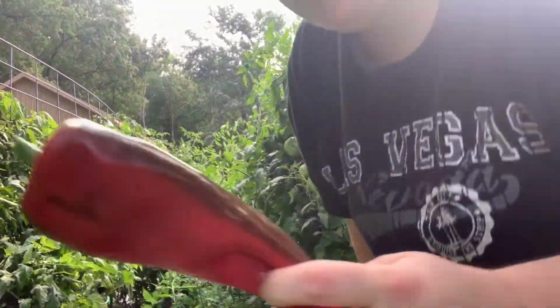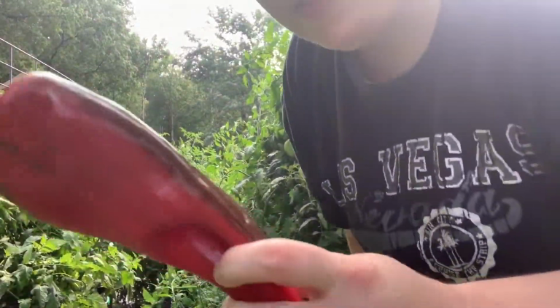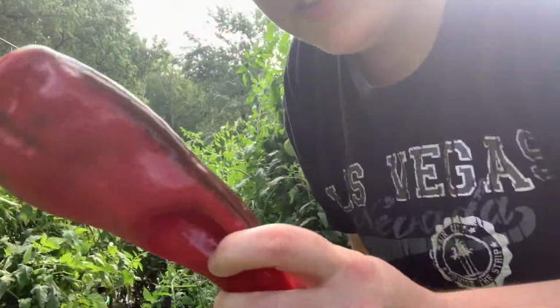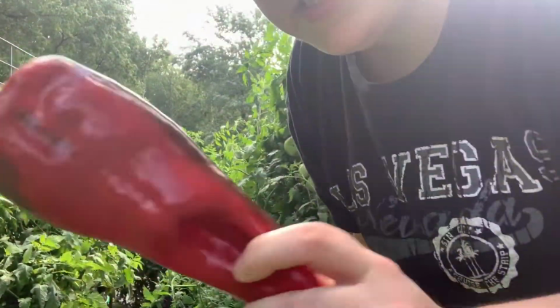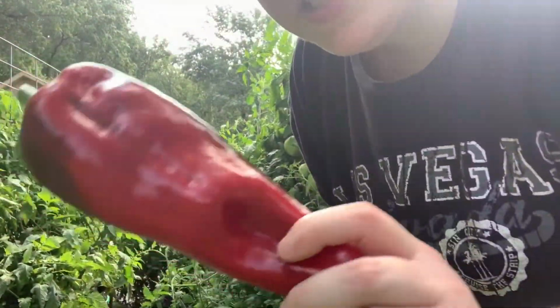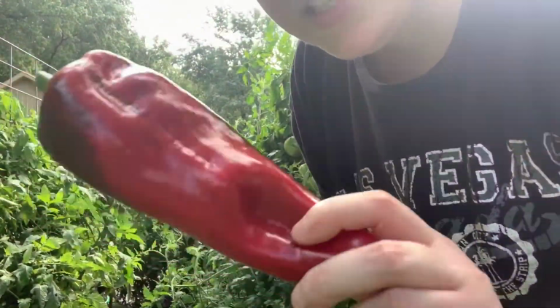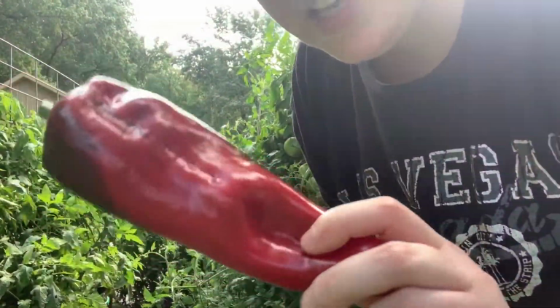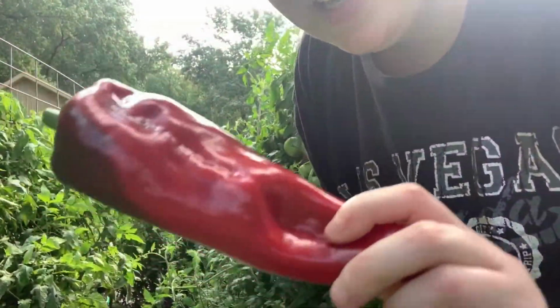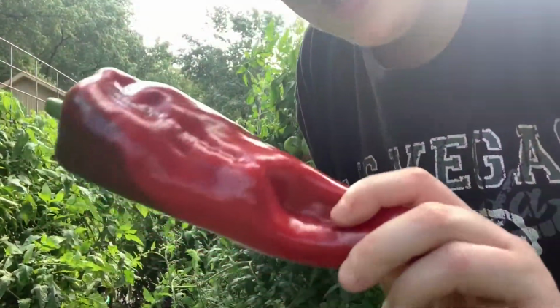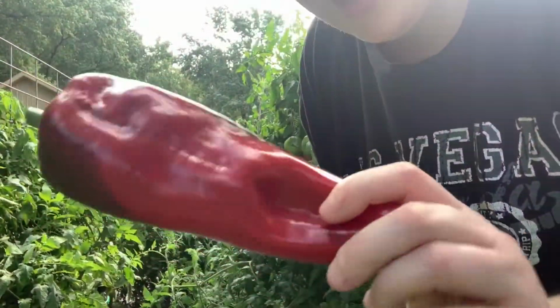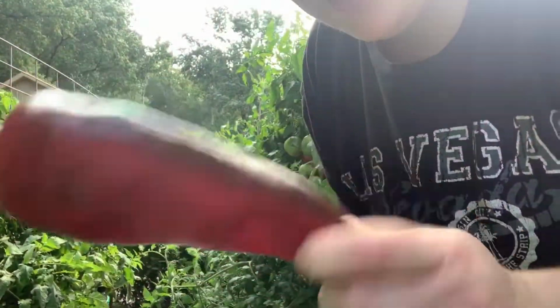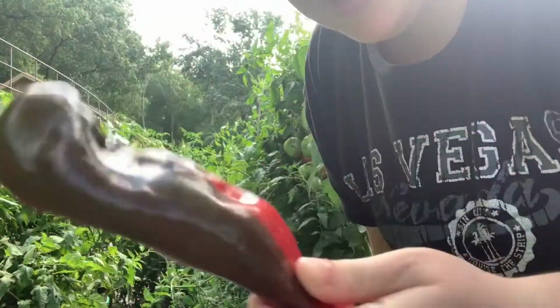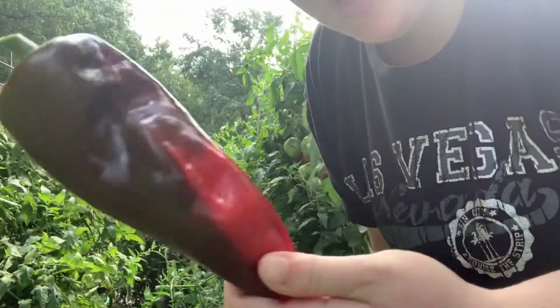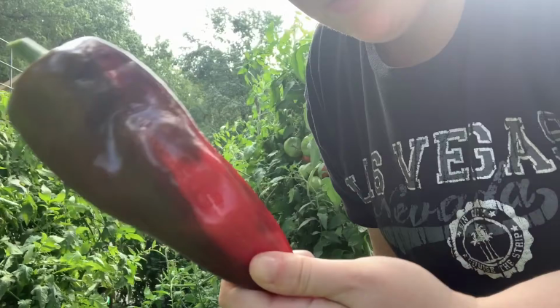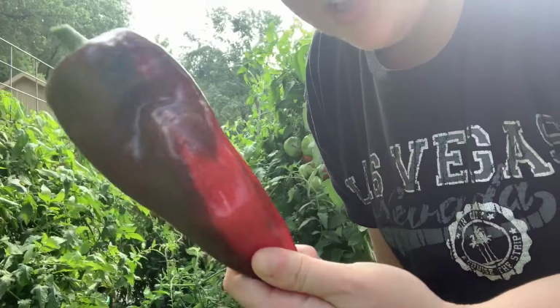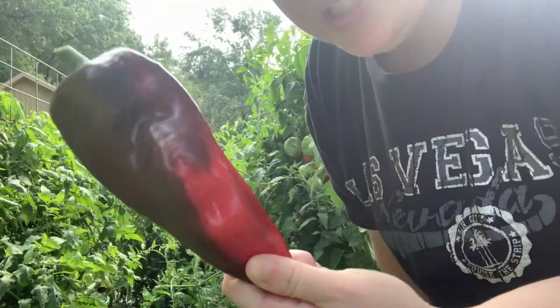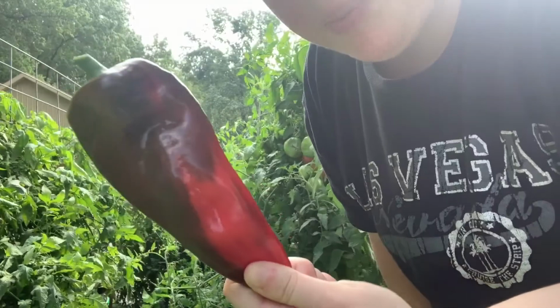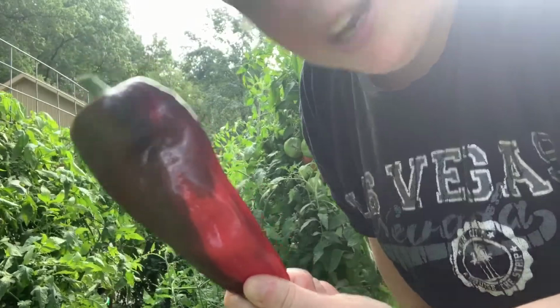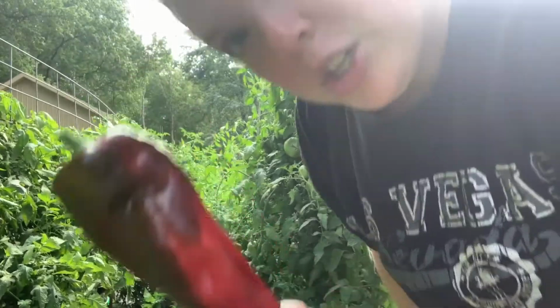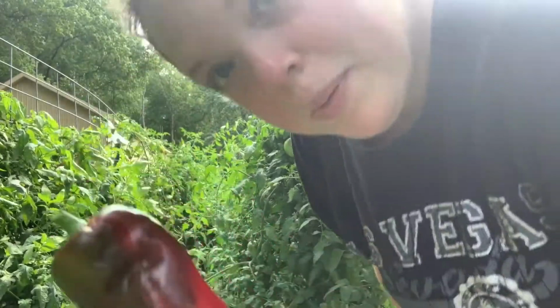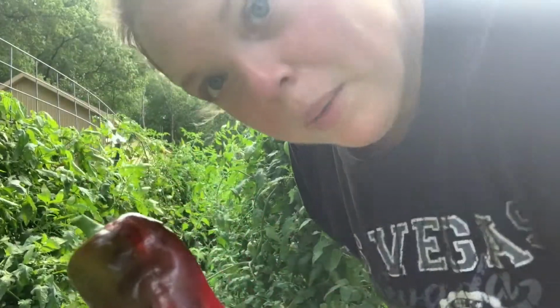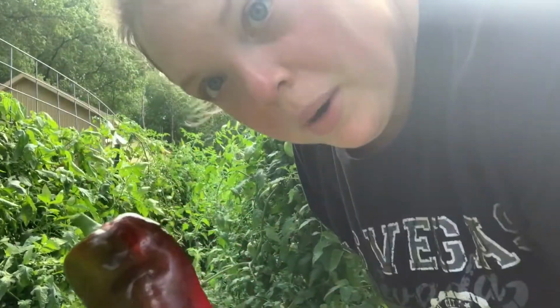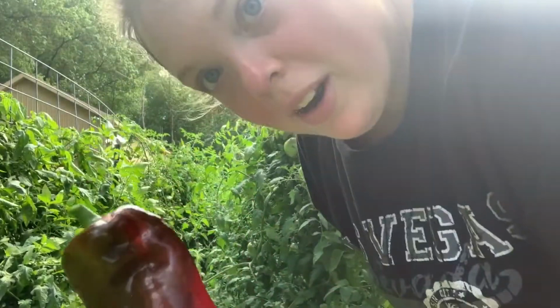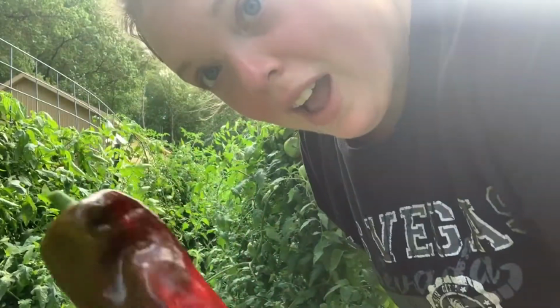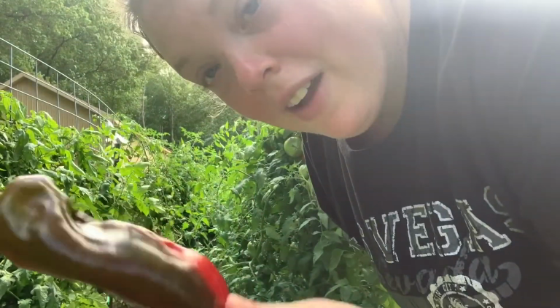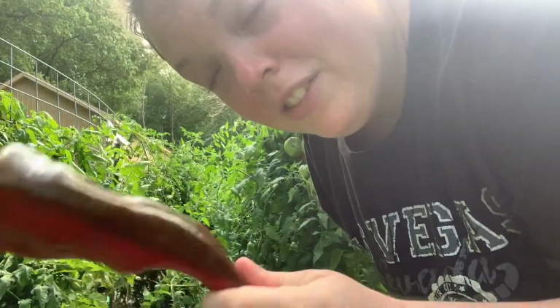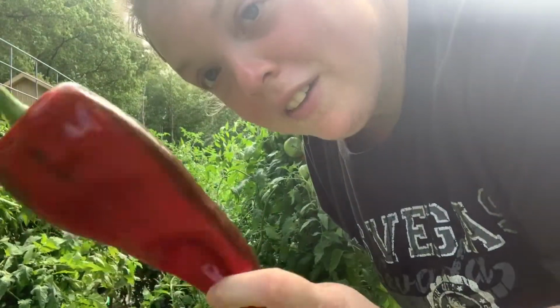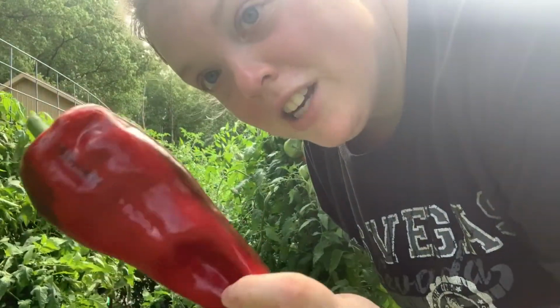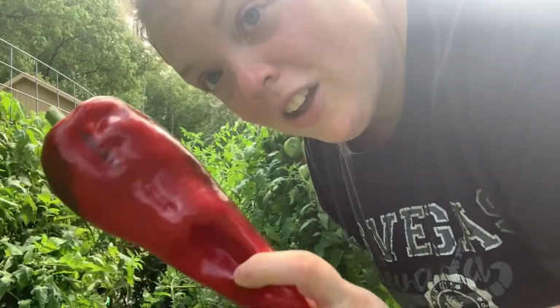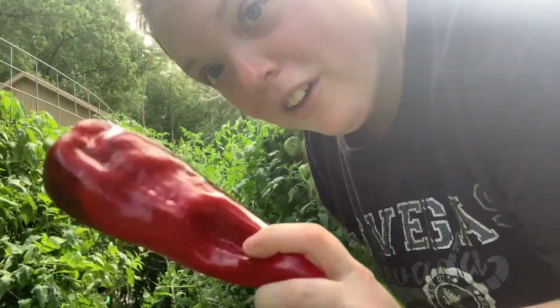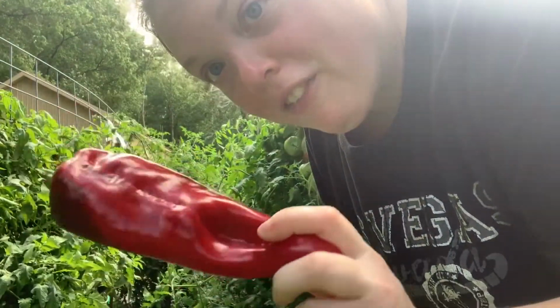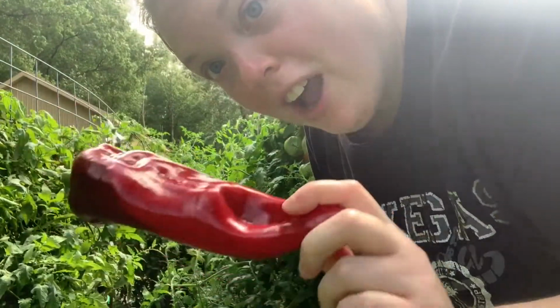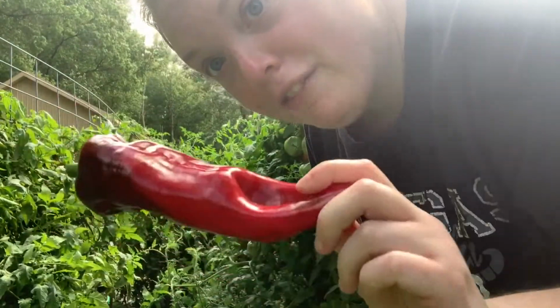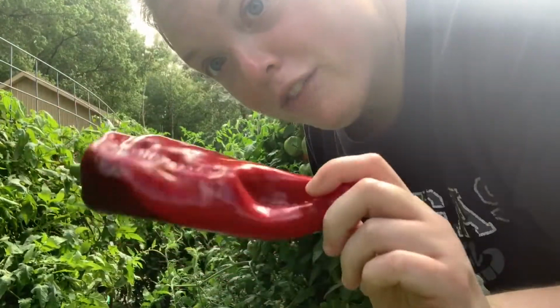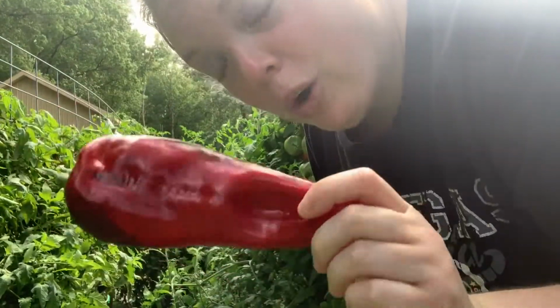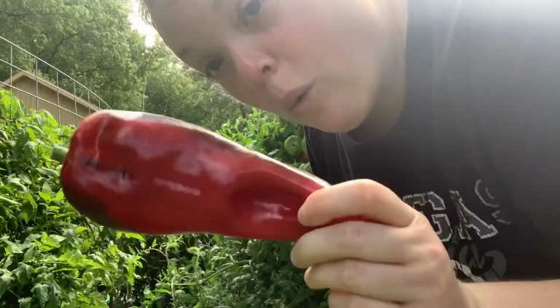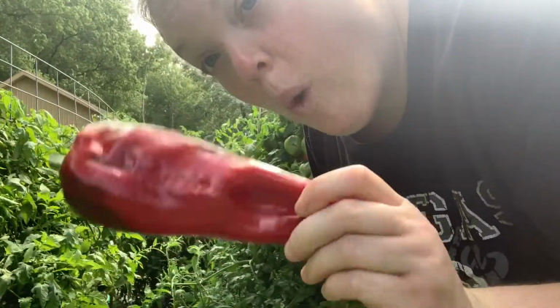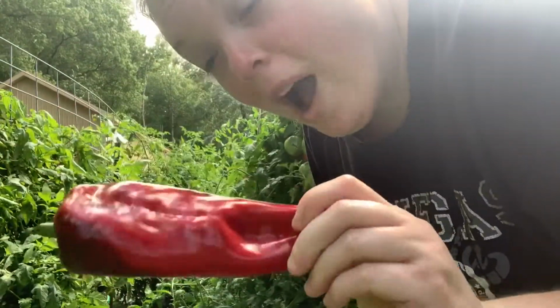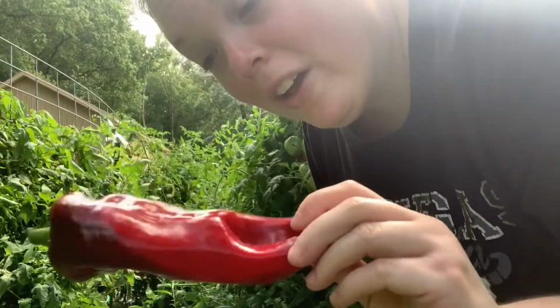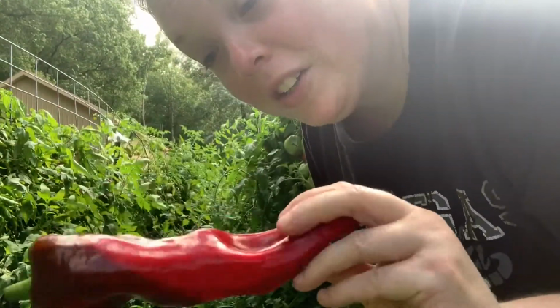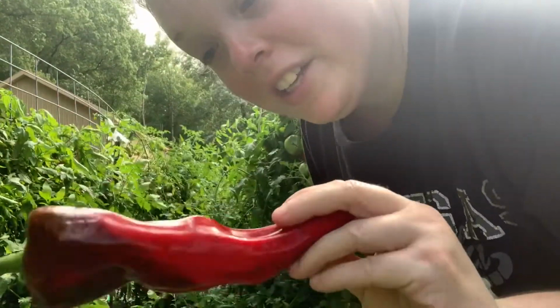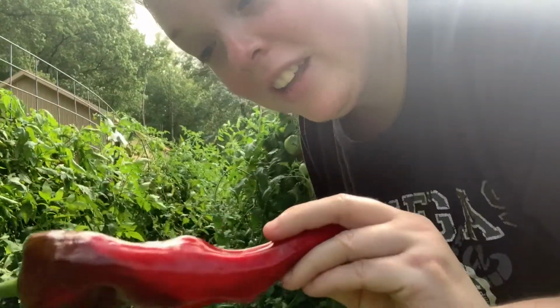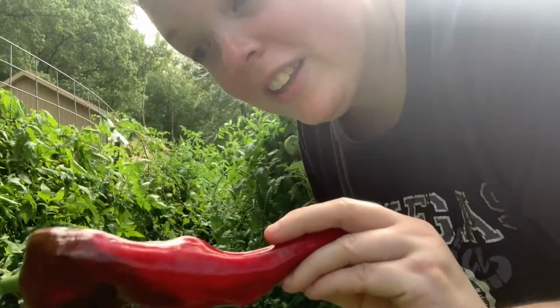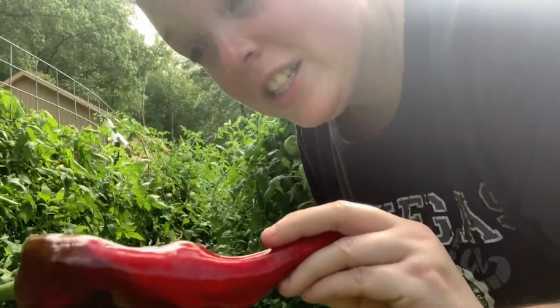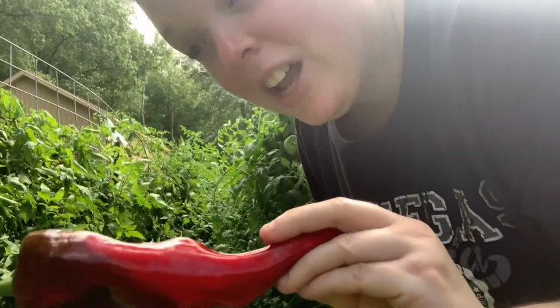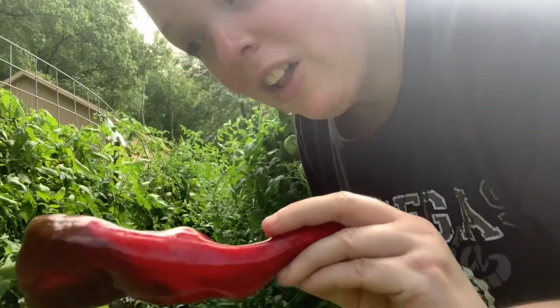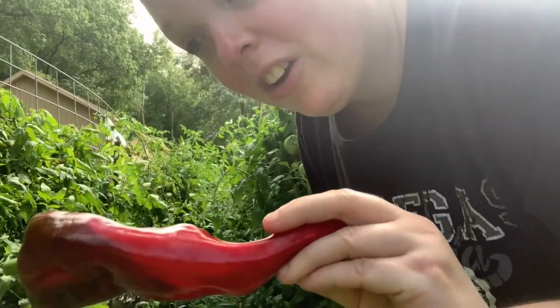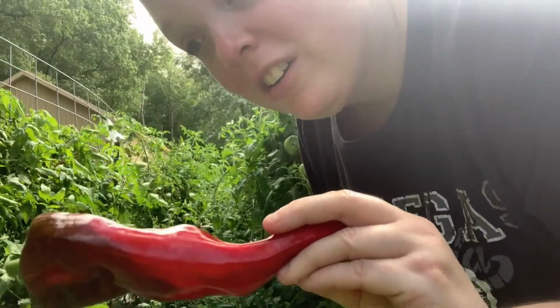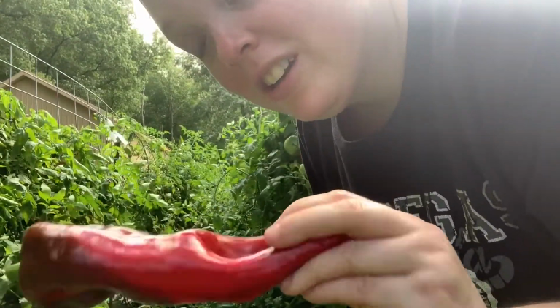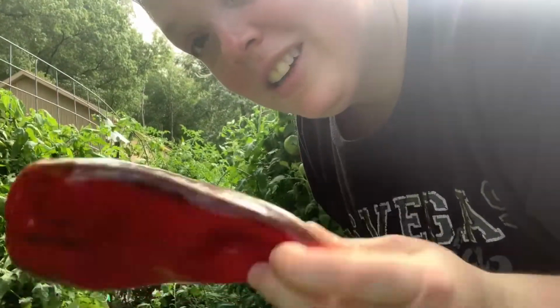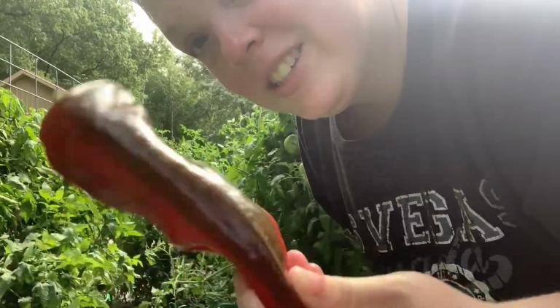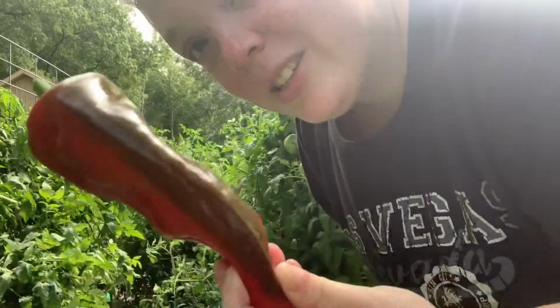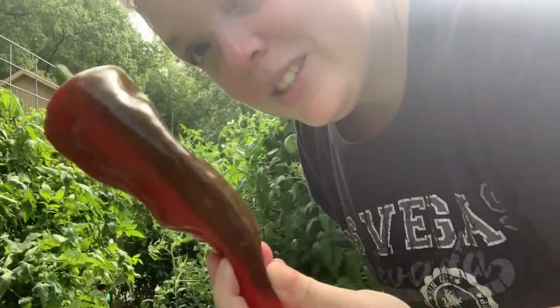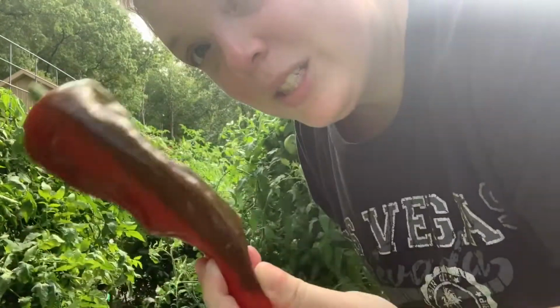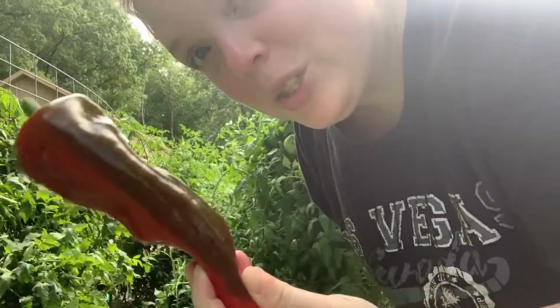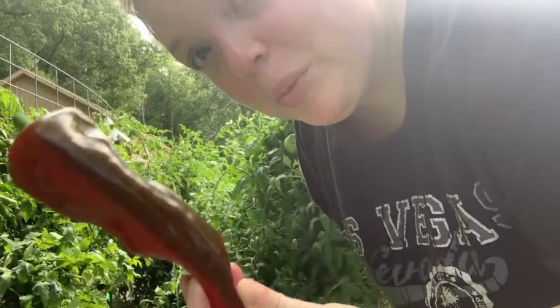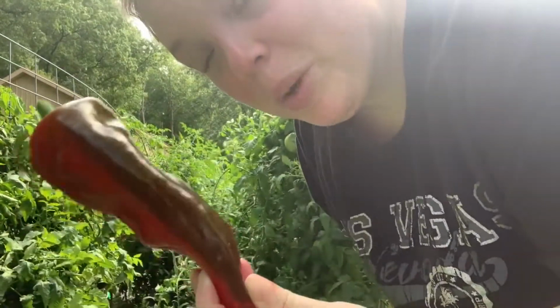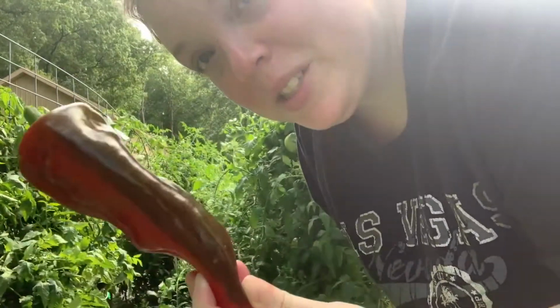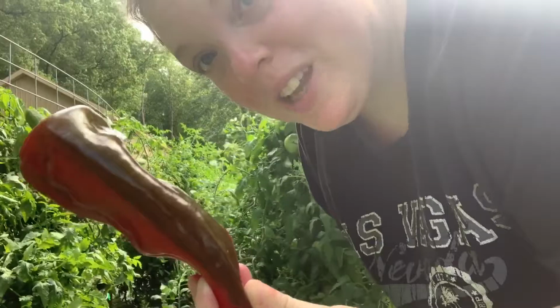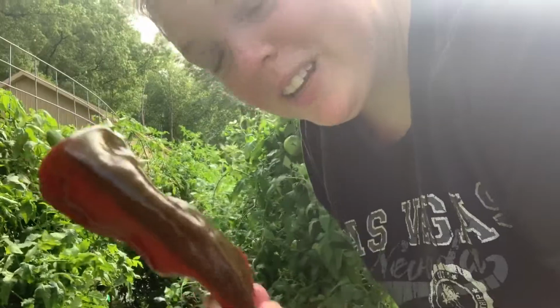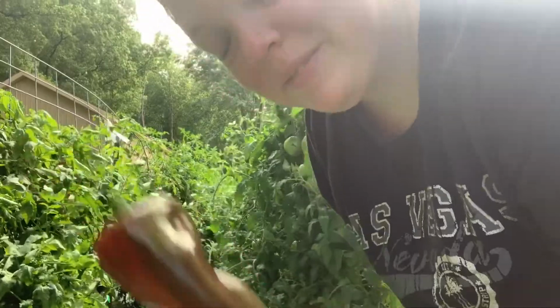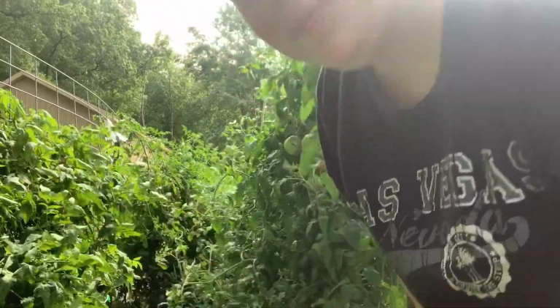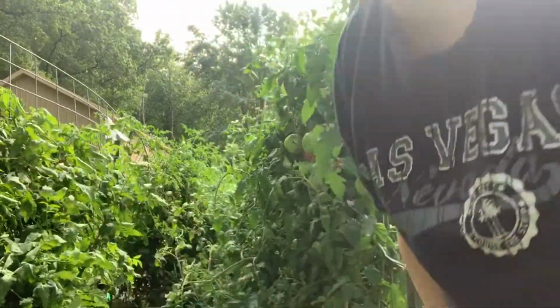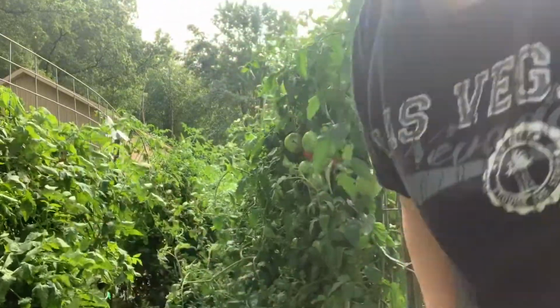This is exciting, guys. I got a red Spanish pepper. I've left it on the vine for a while to get this color, so this is super exciting.